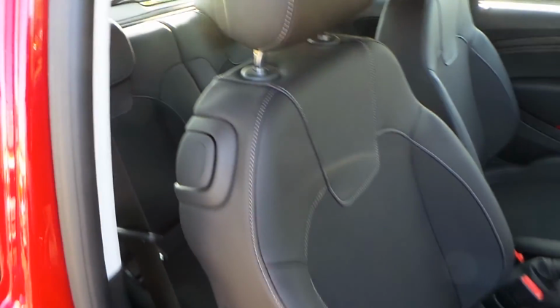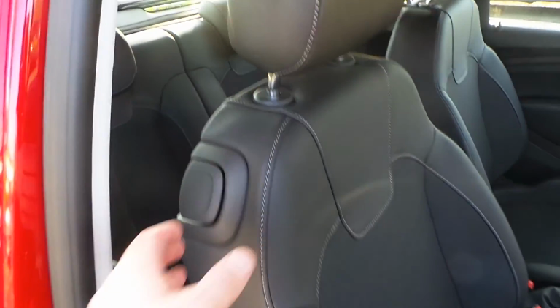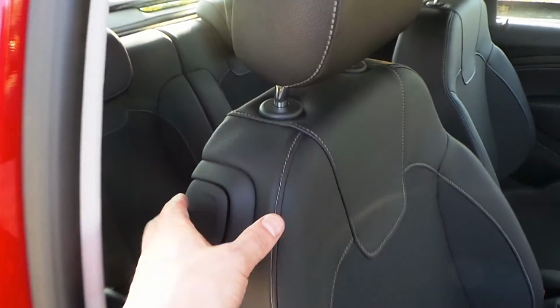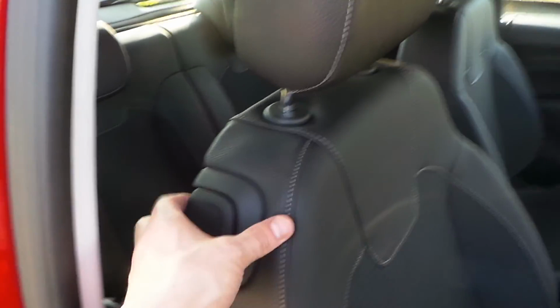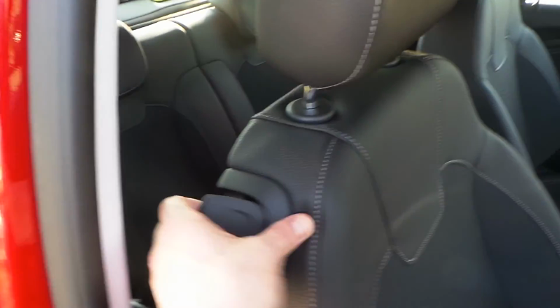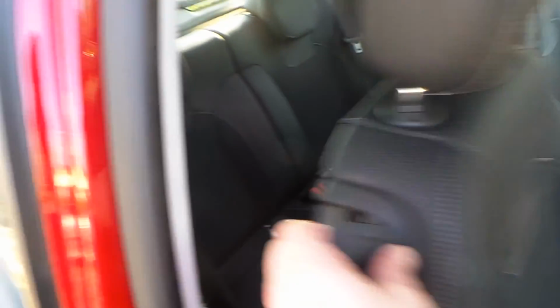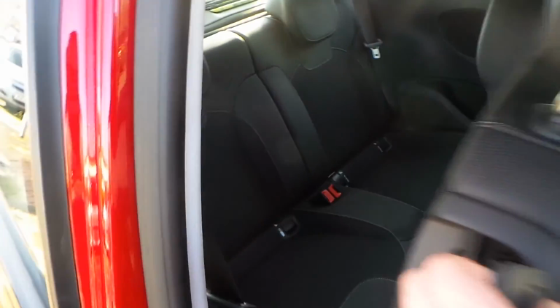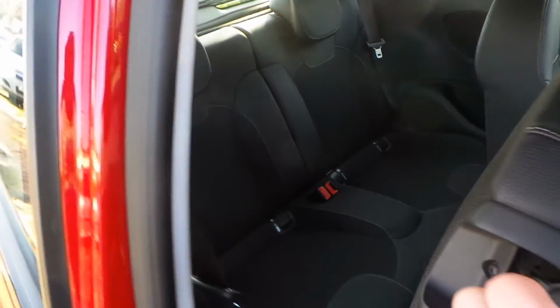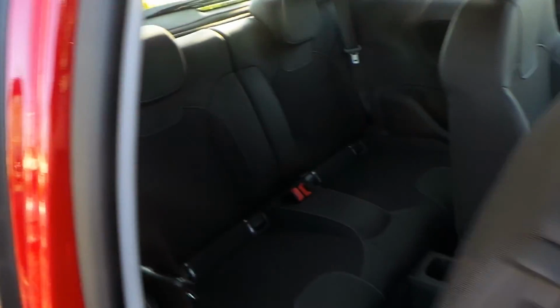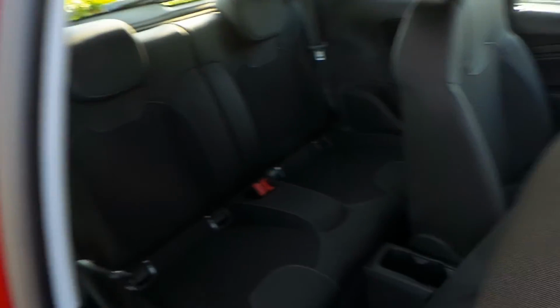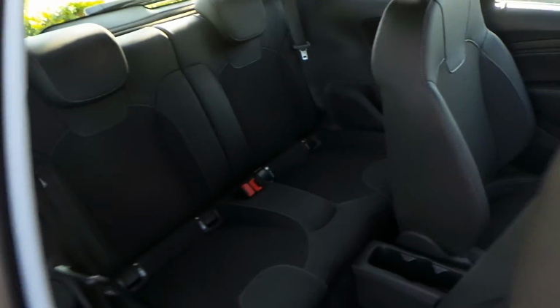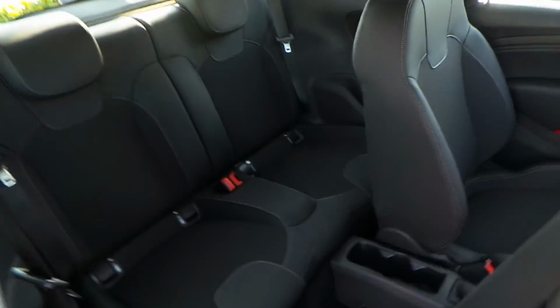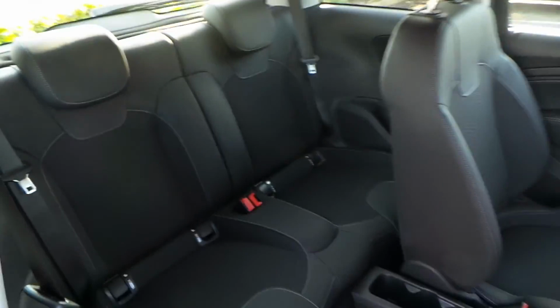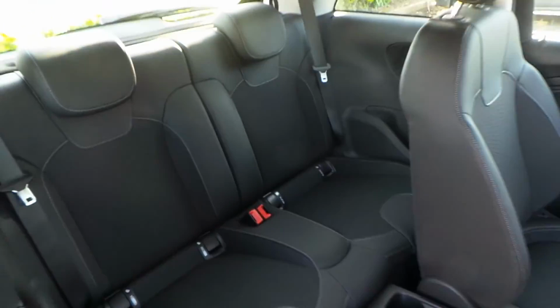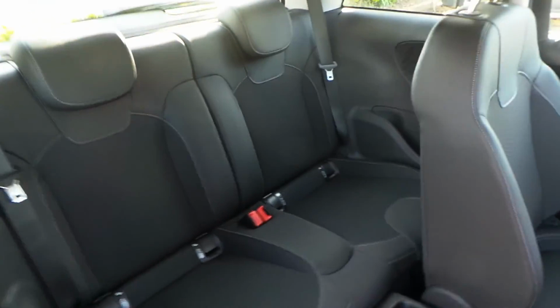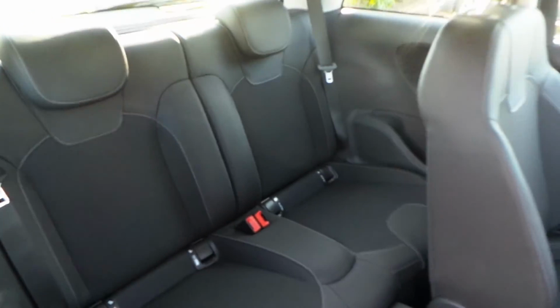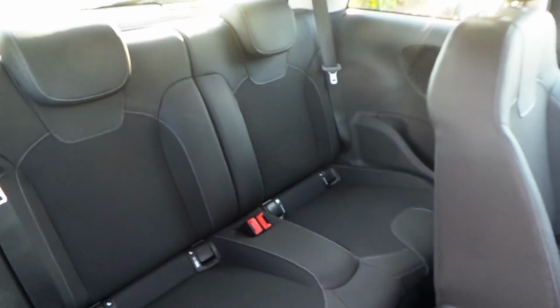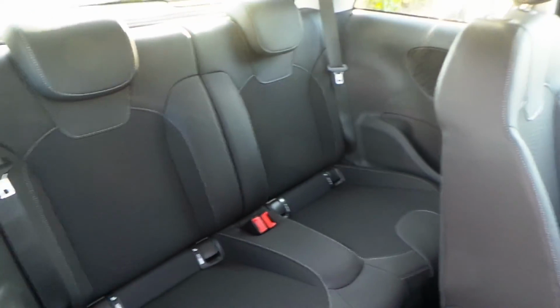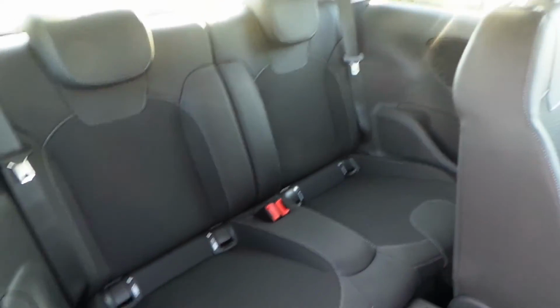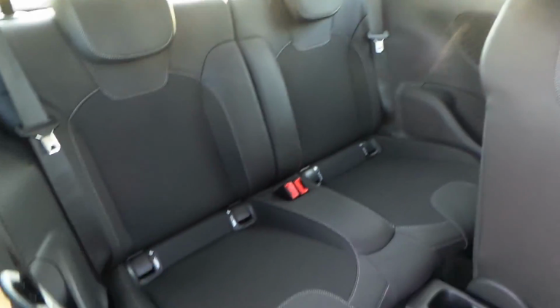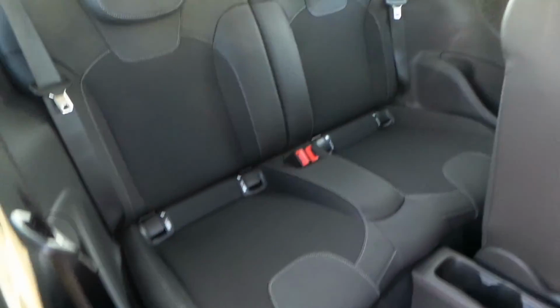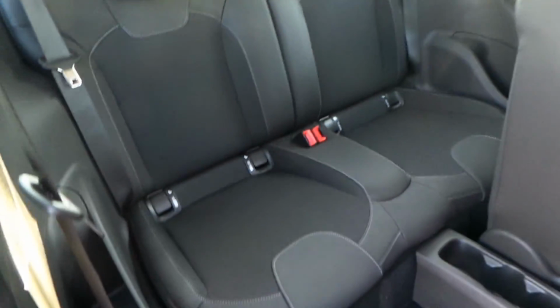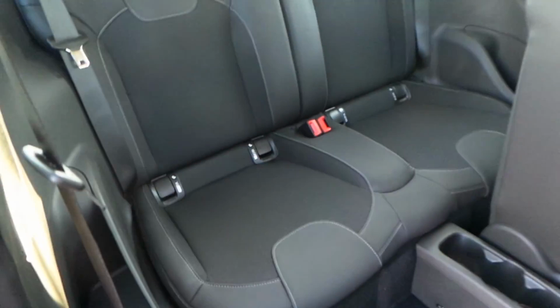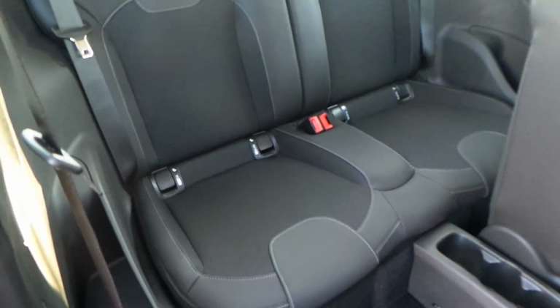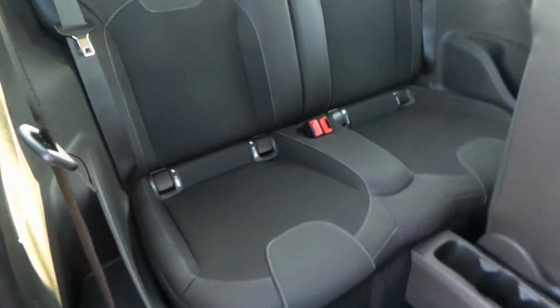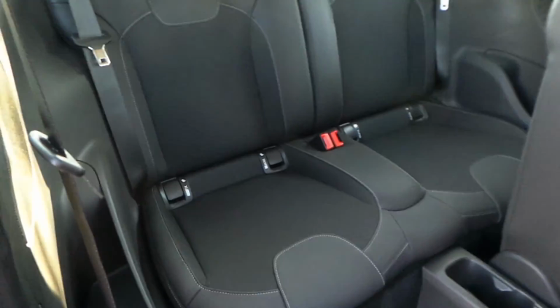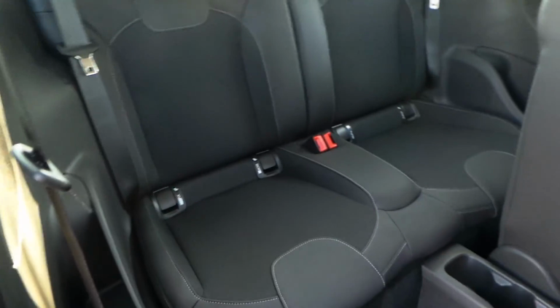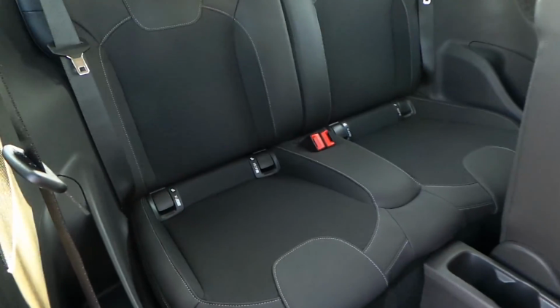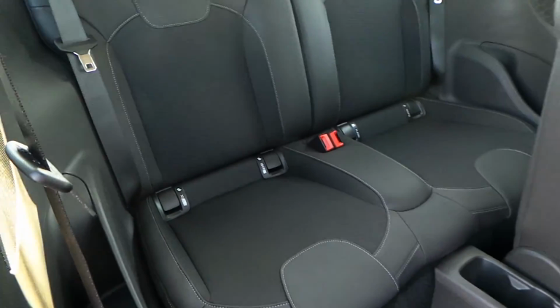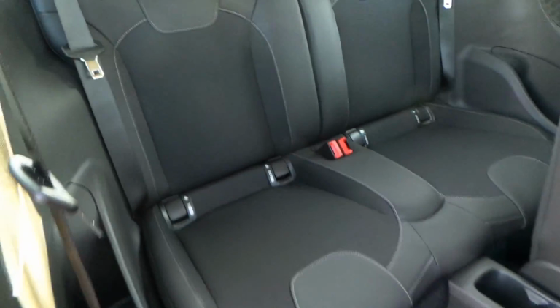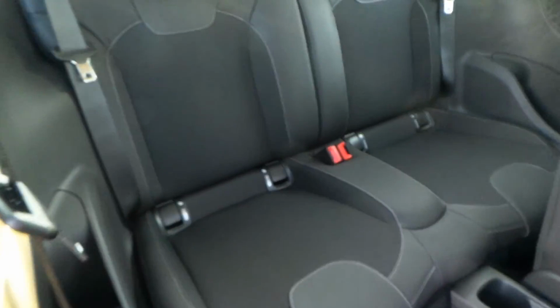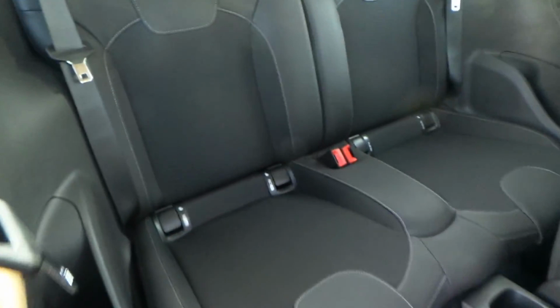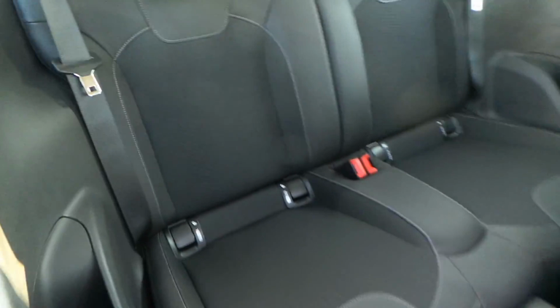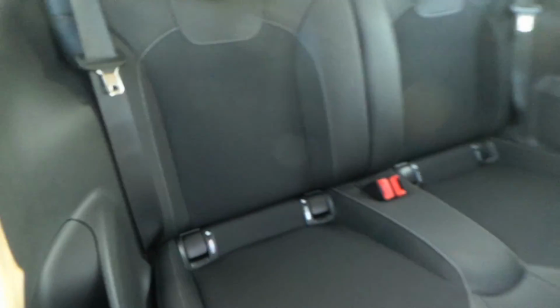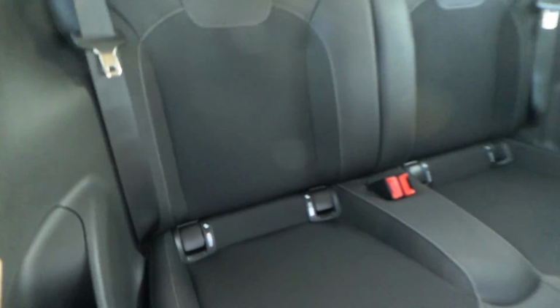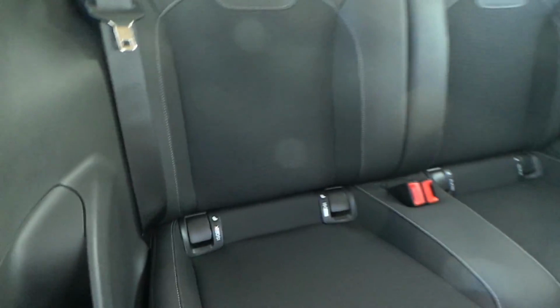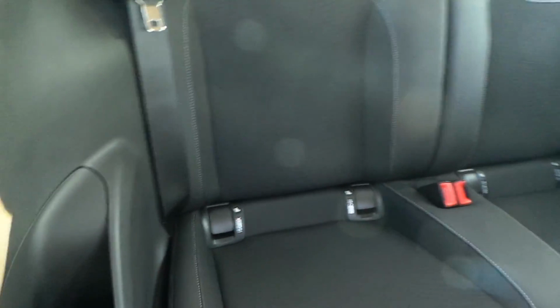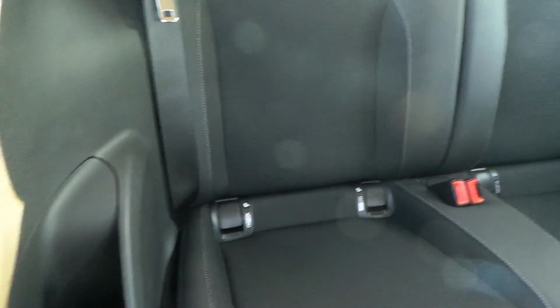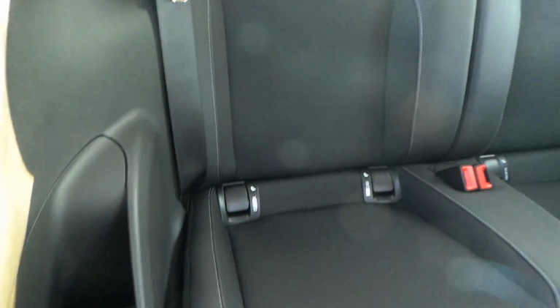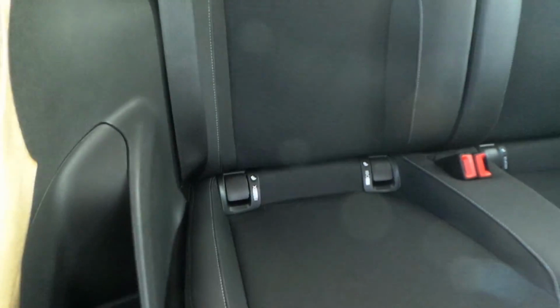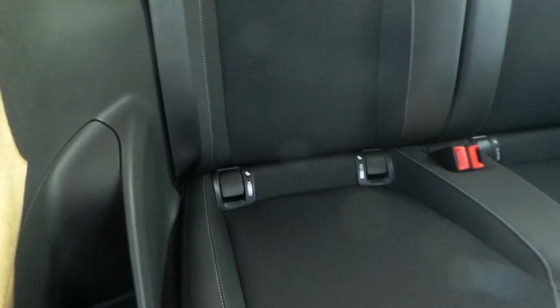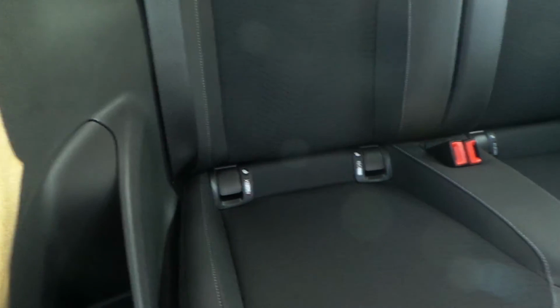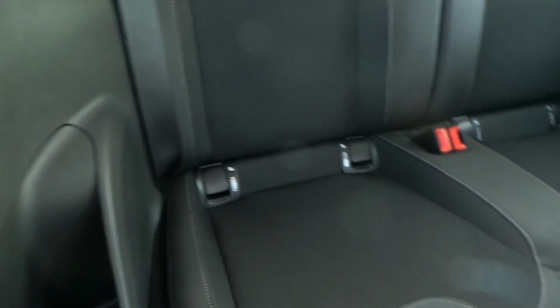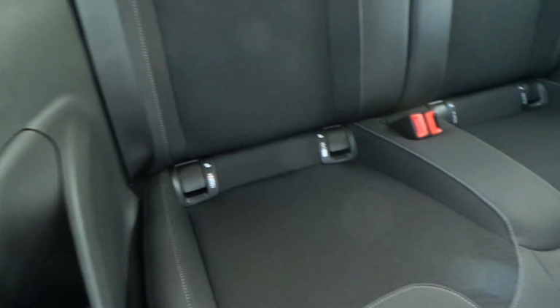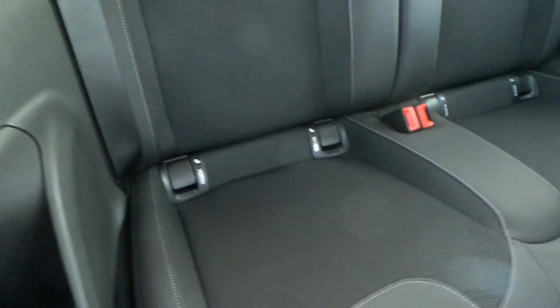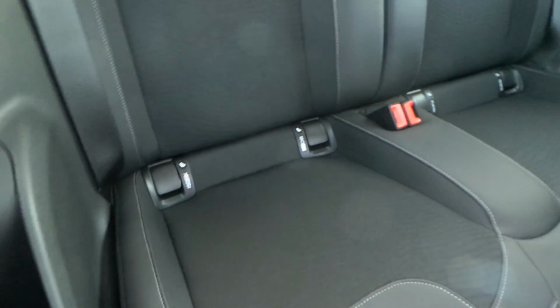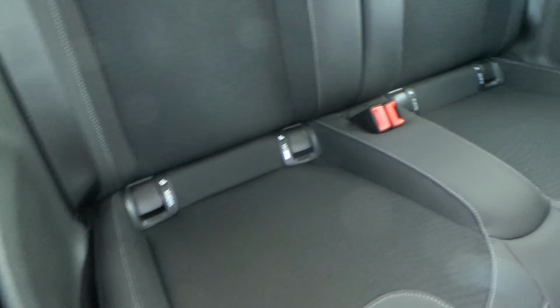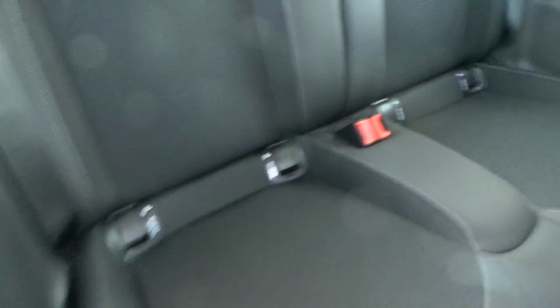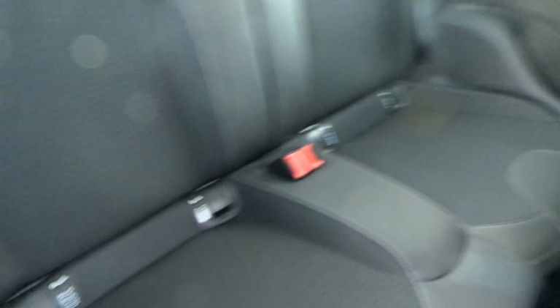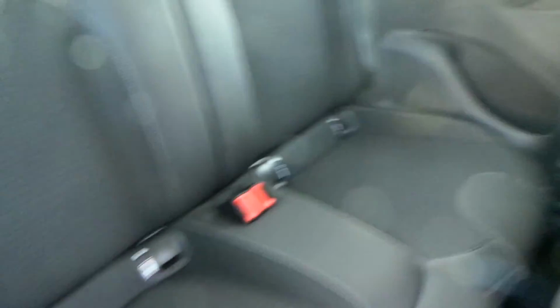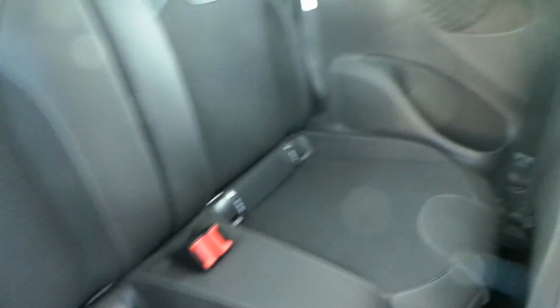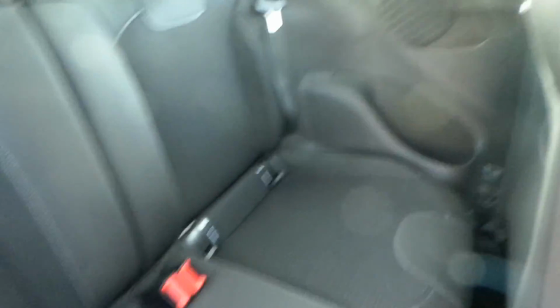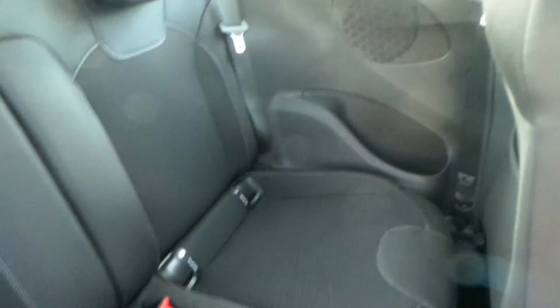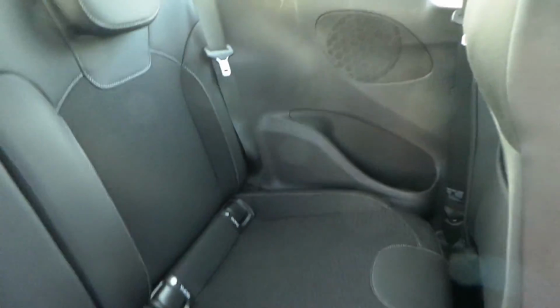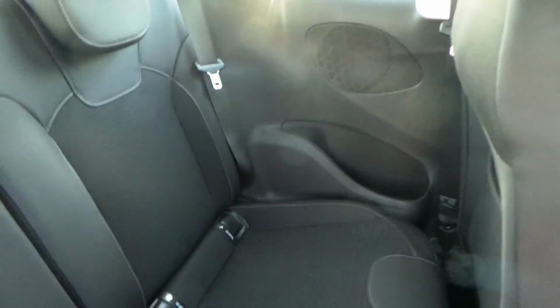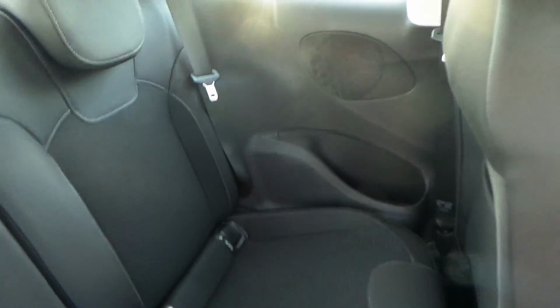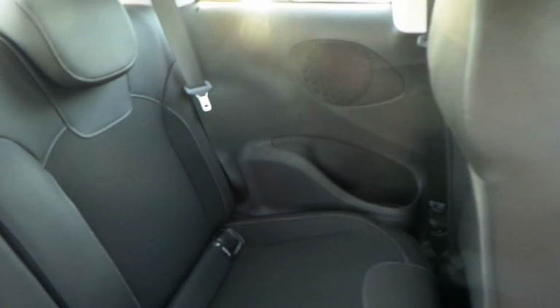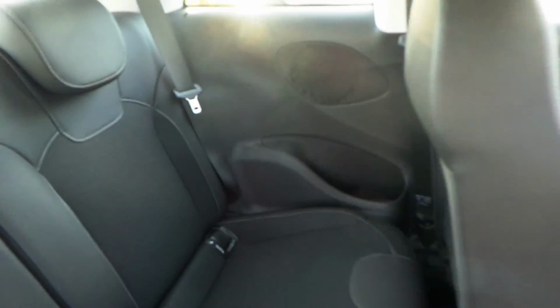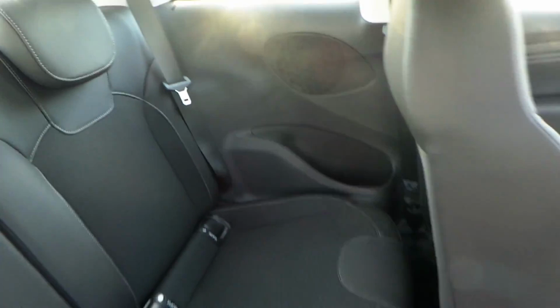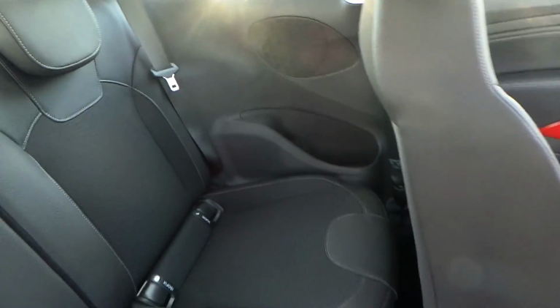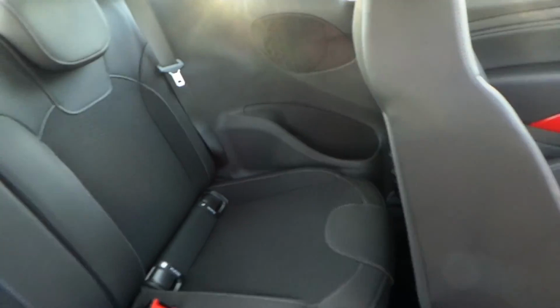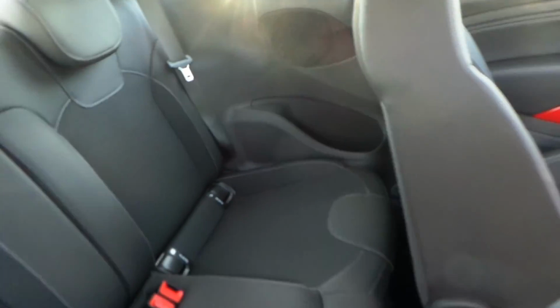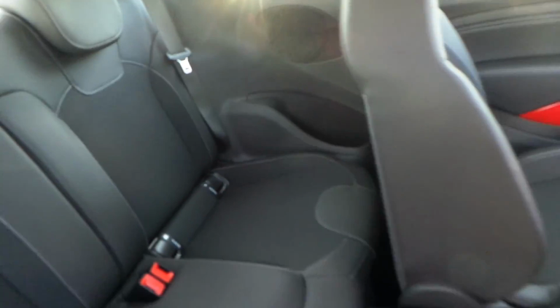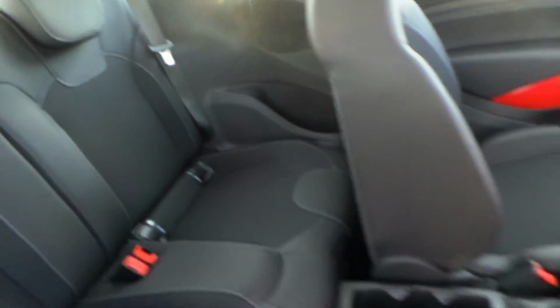To the rear of the car, there are two extra seats. ISOFIX comes as standard, along with rear pockets and speakers.